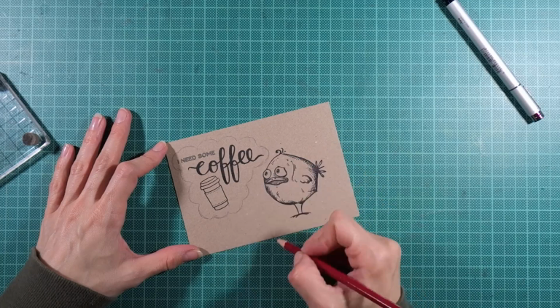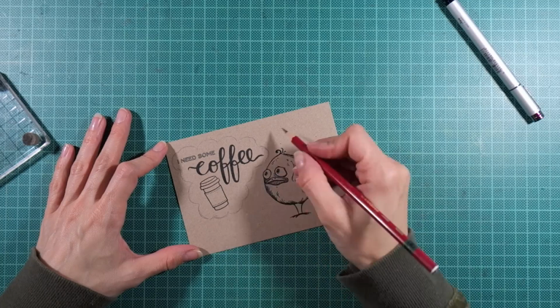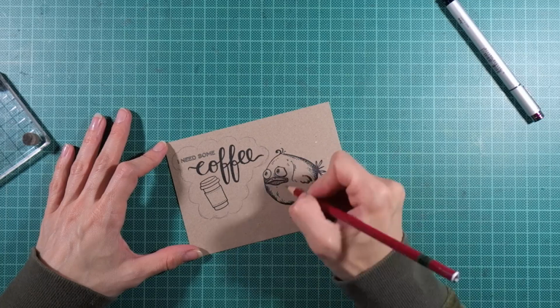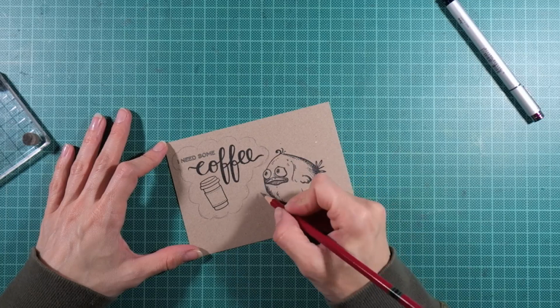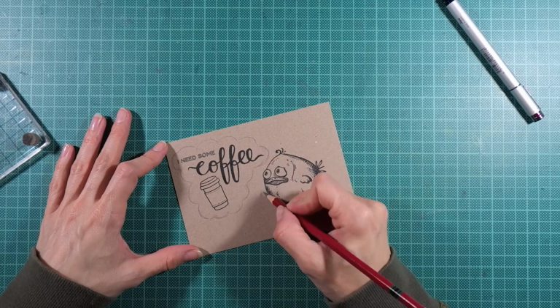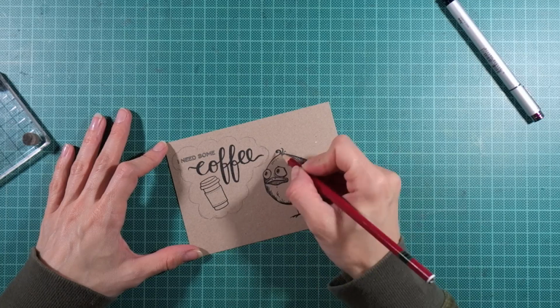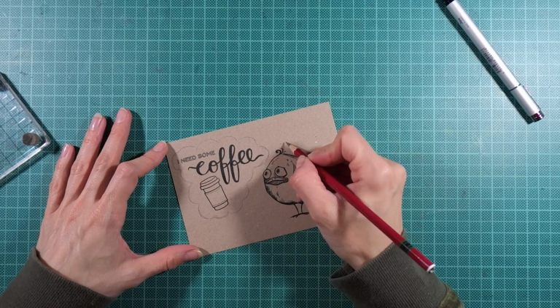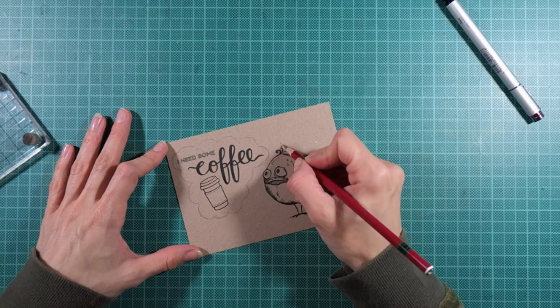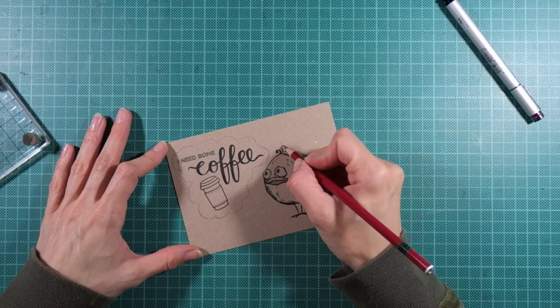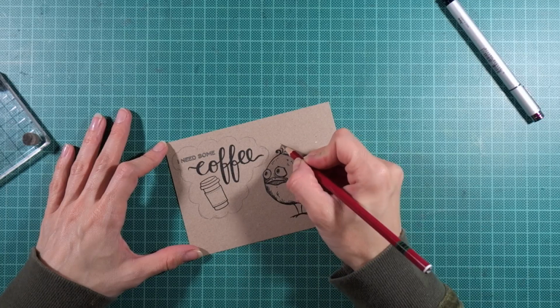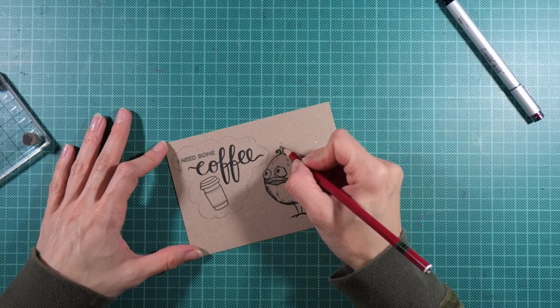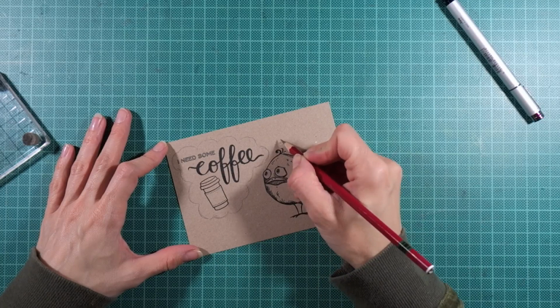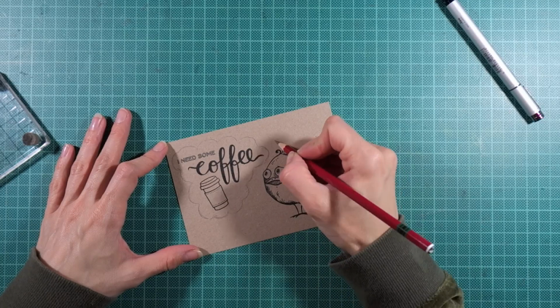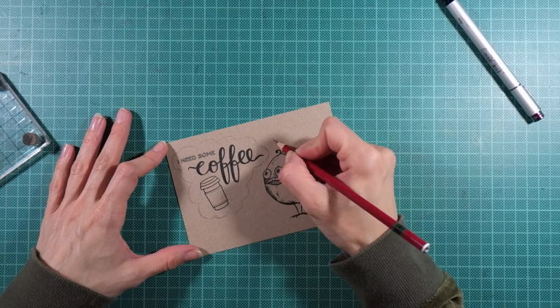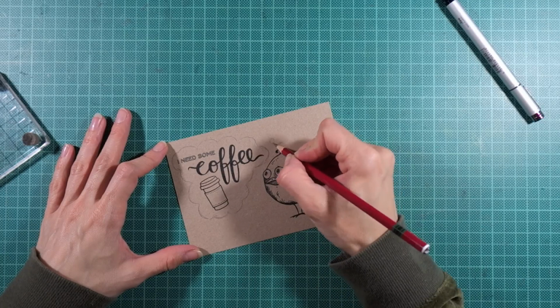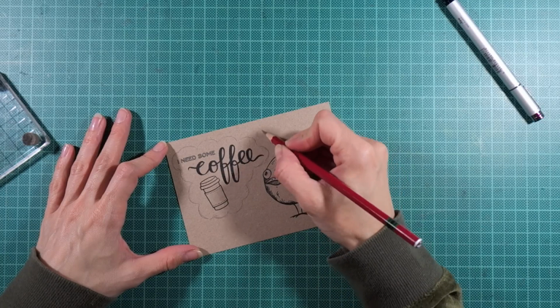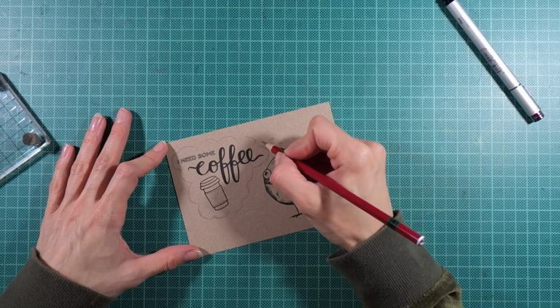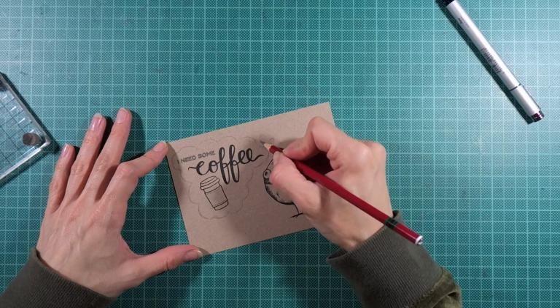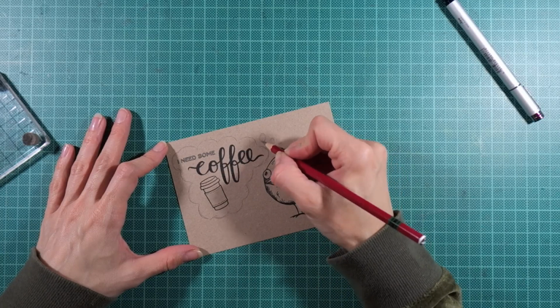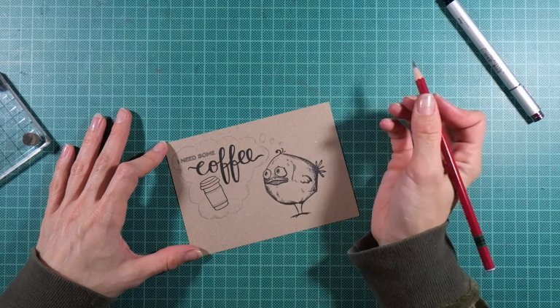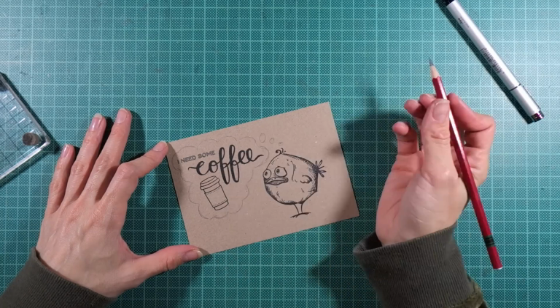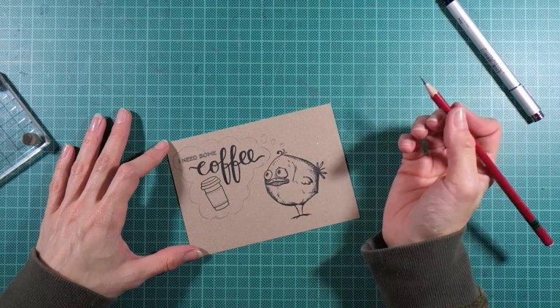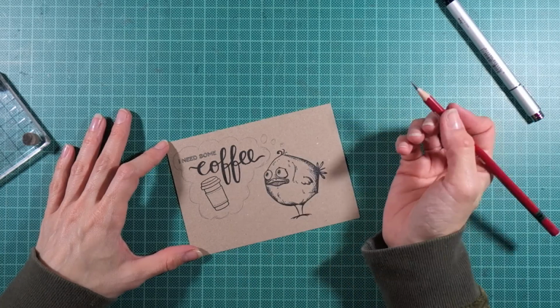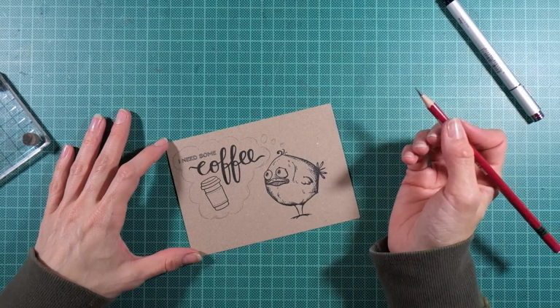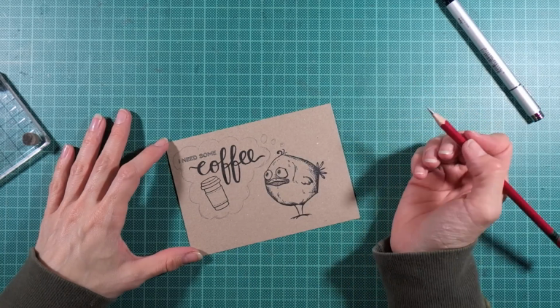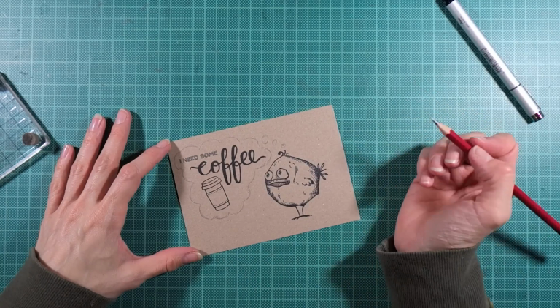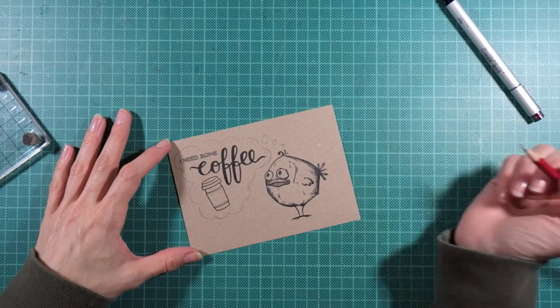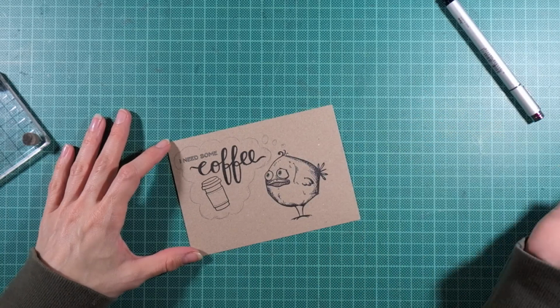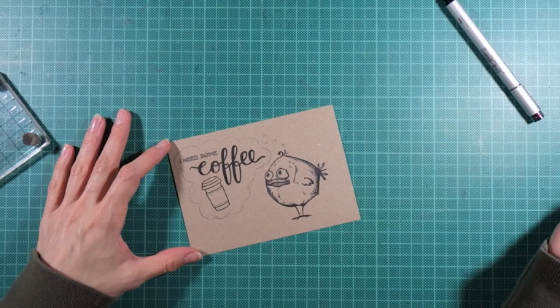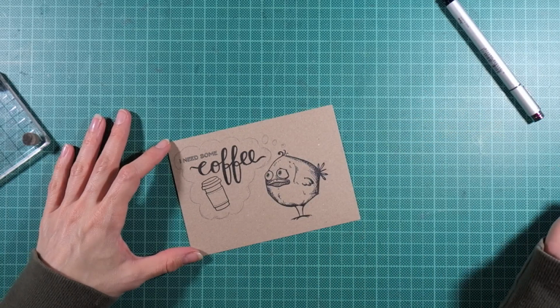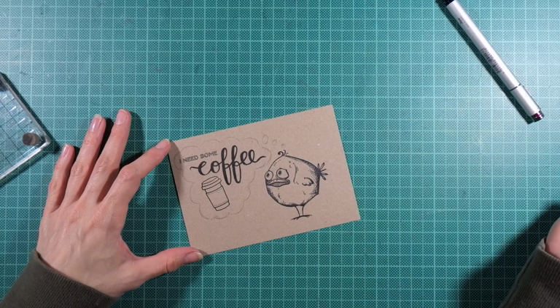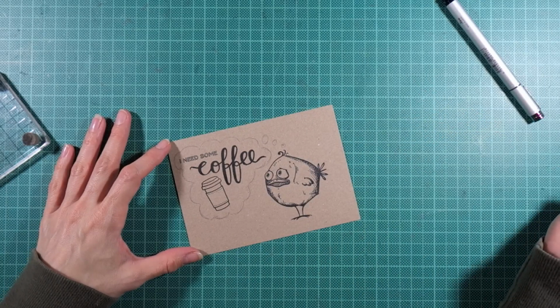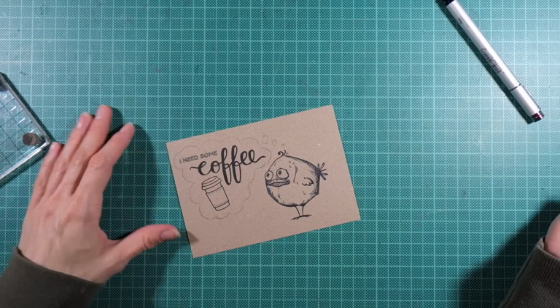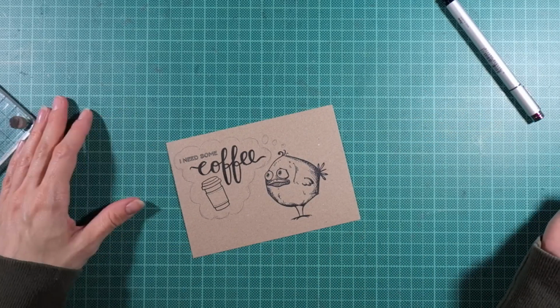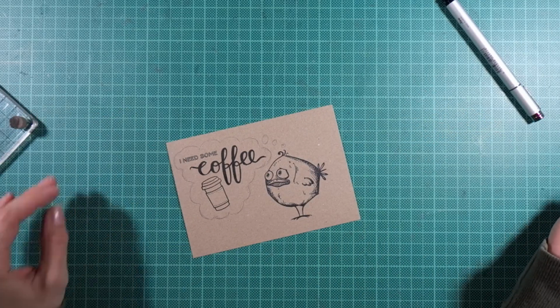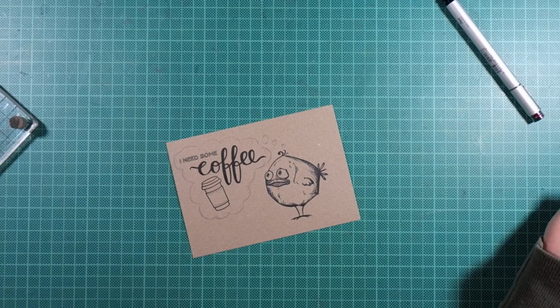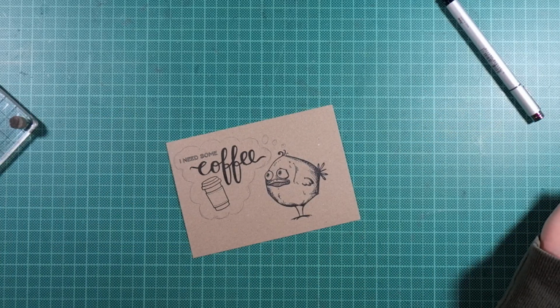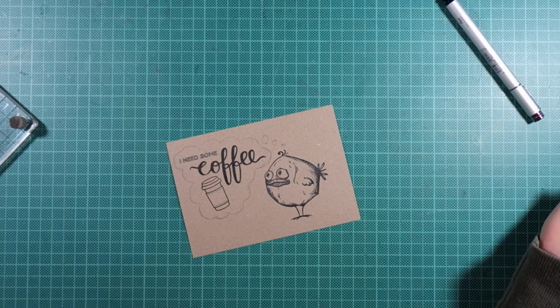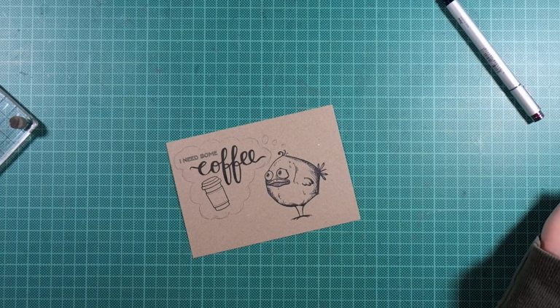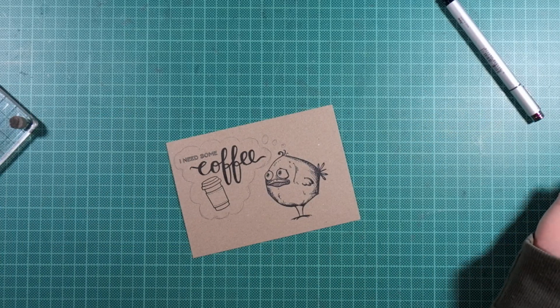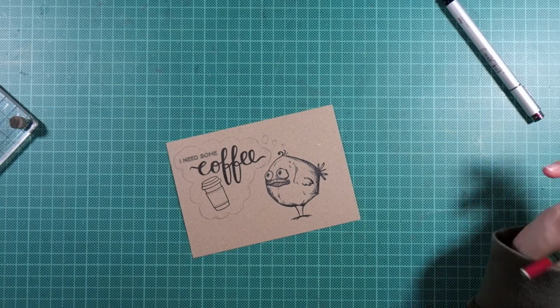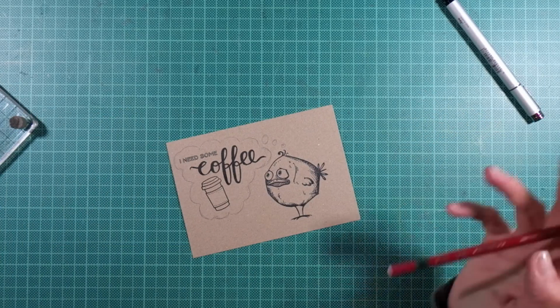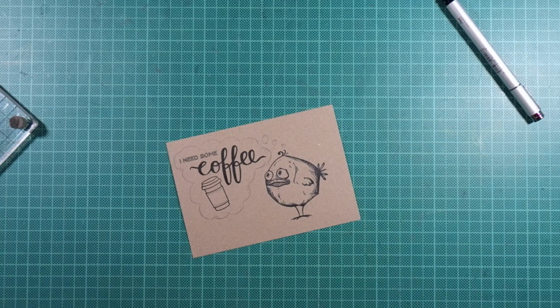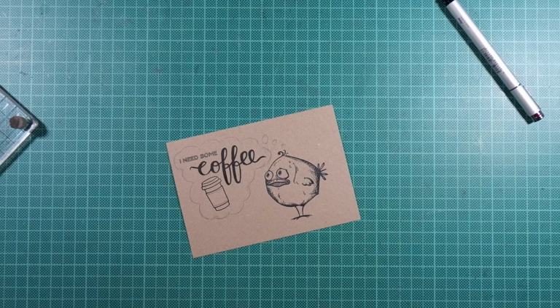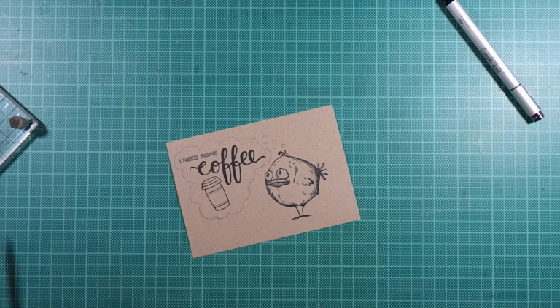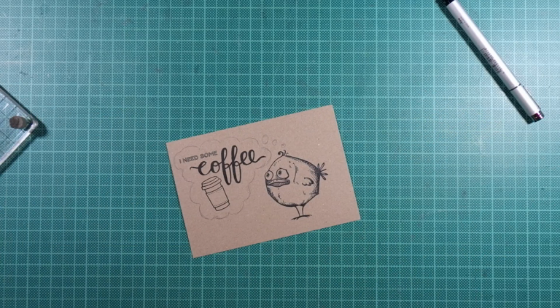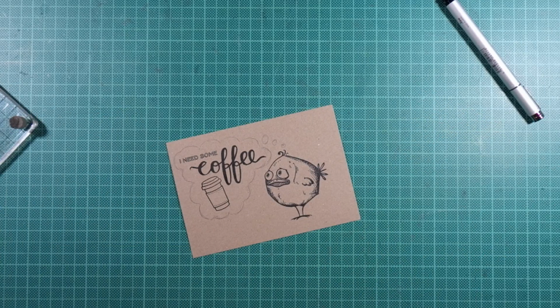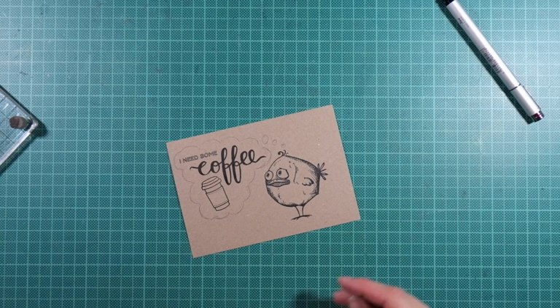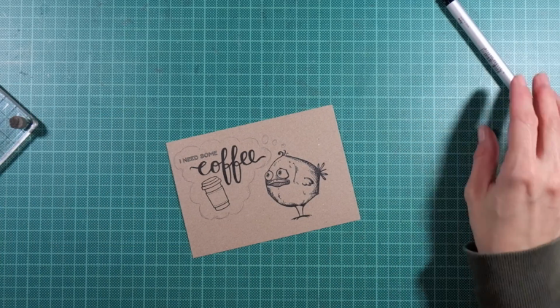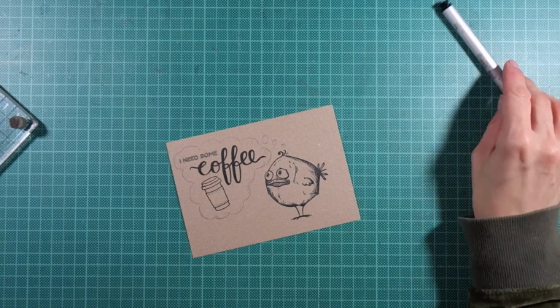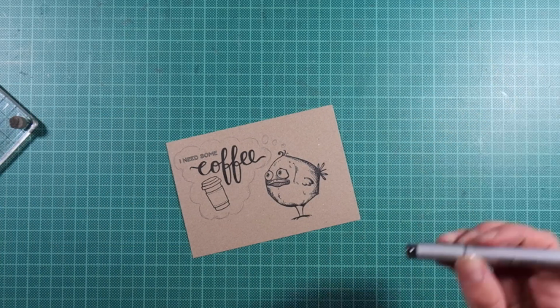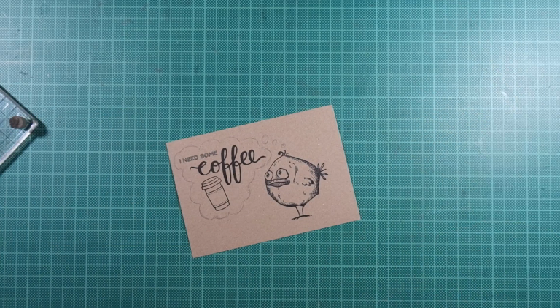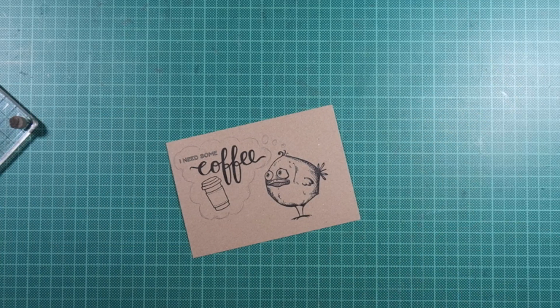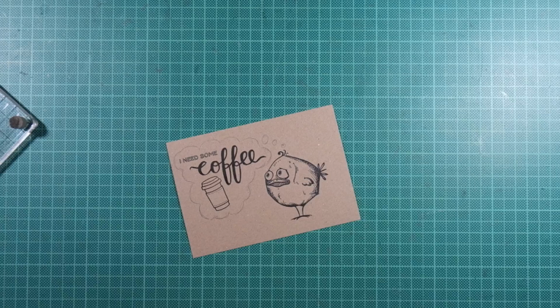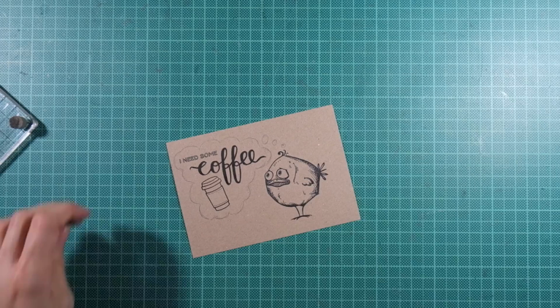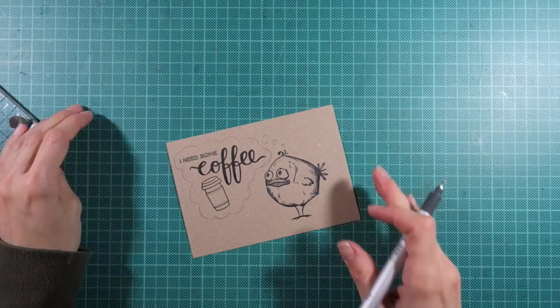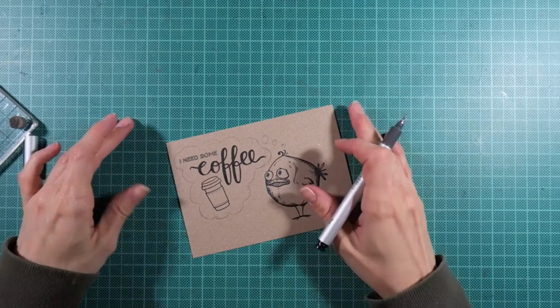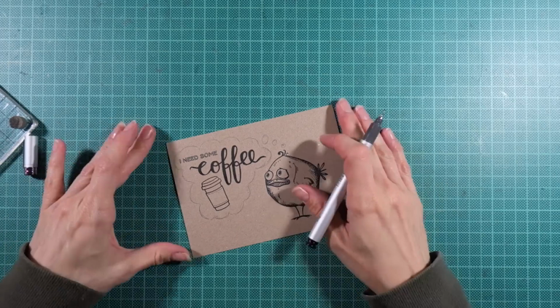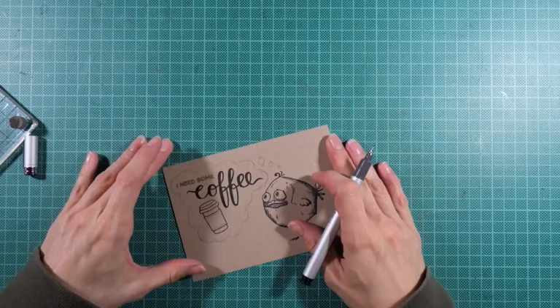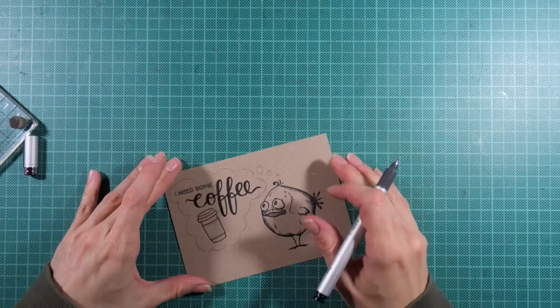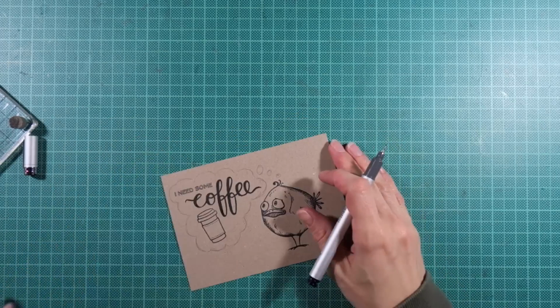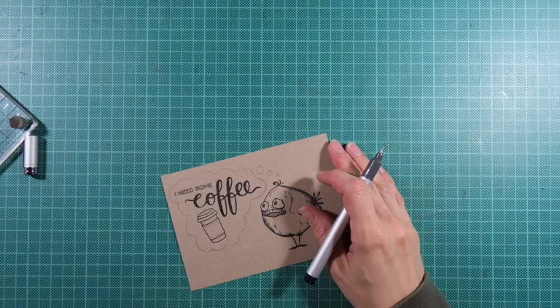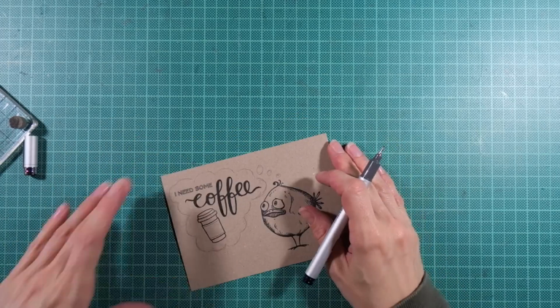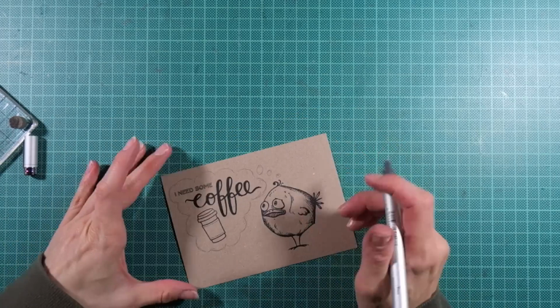I started by sketching out the bubble with a pencil, and when I was satisfied with the outcome I traced the outline with a Copic multiliner, which is waterproof.